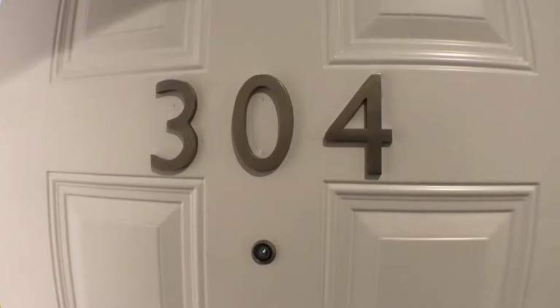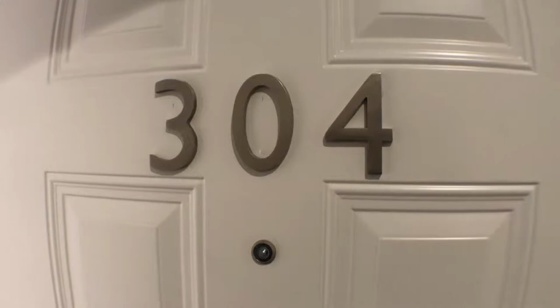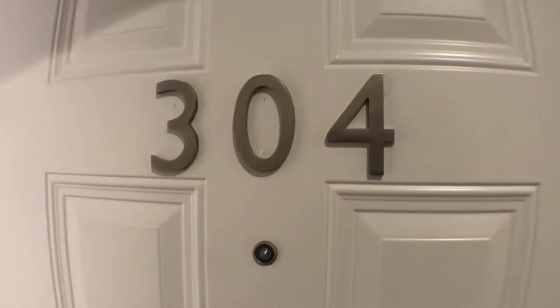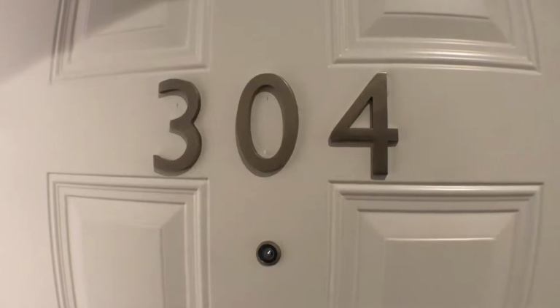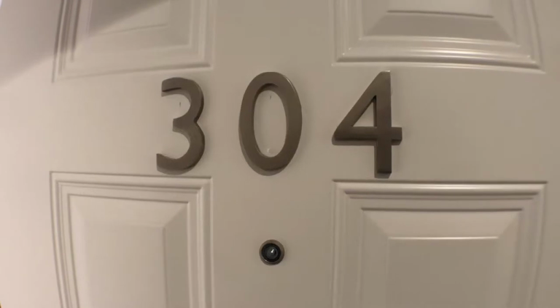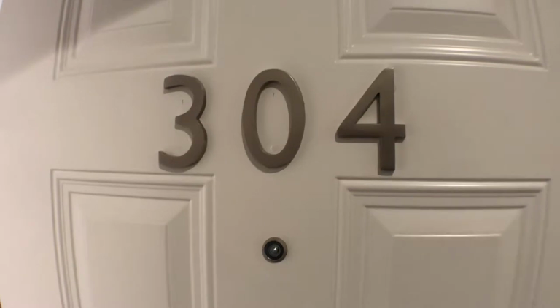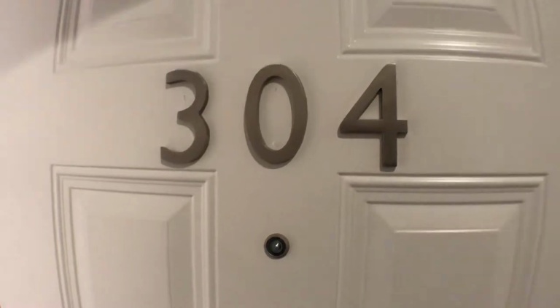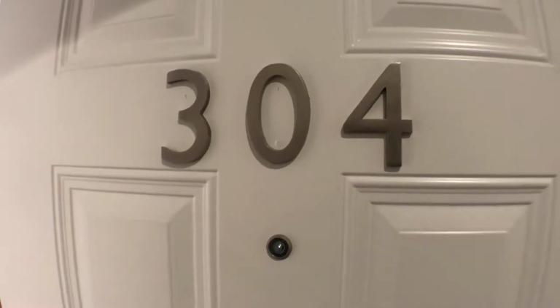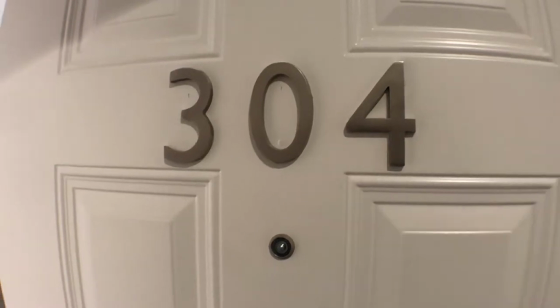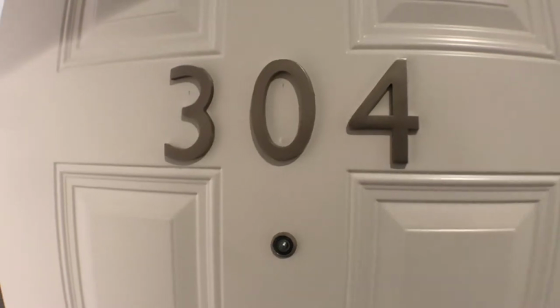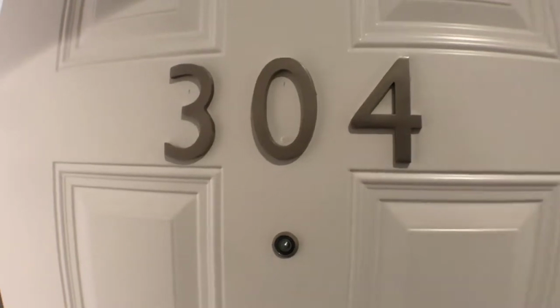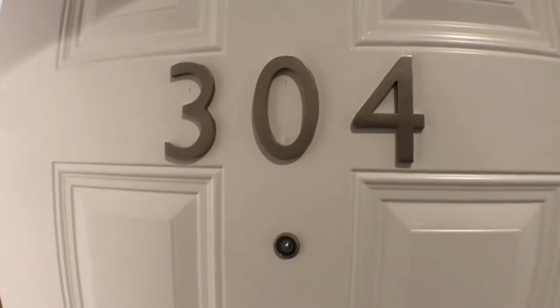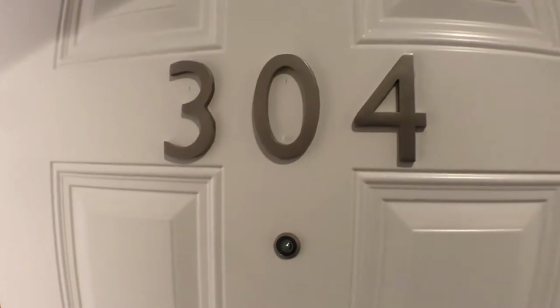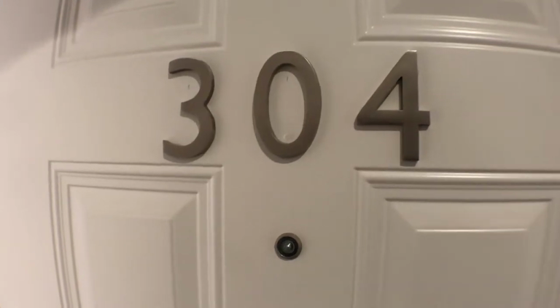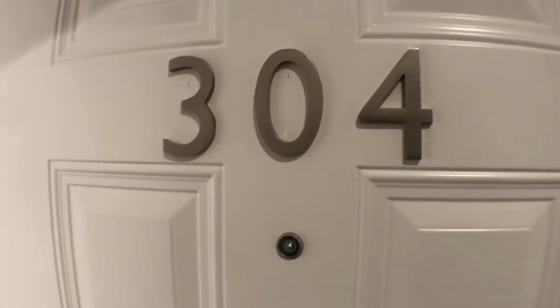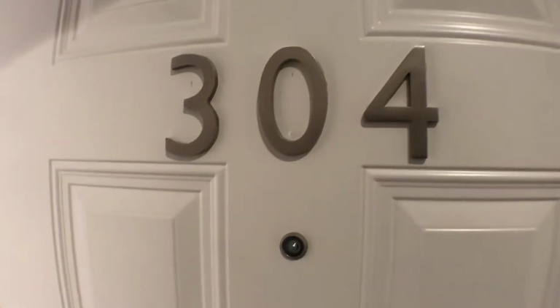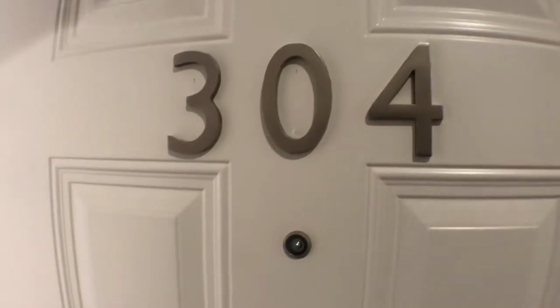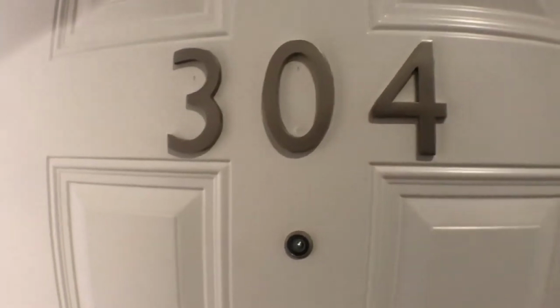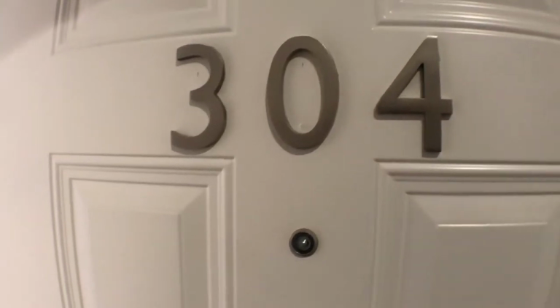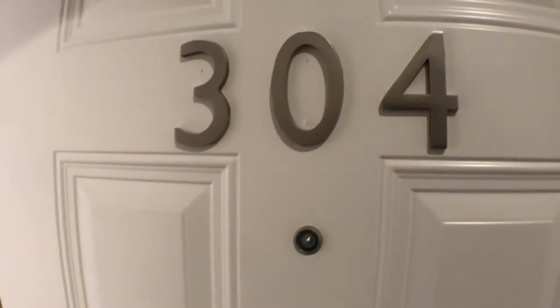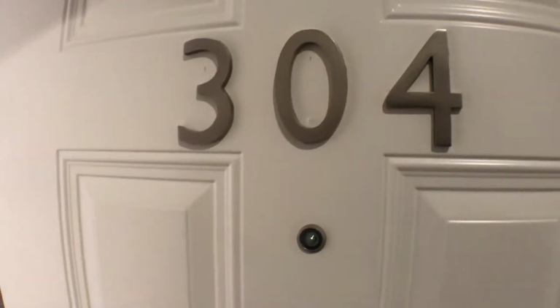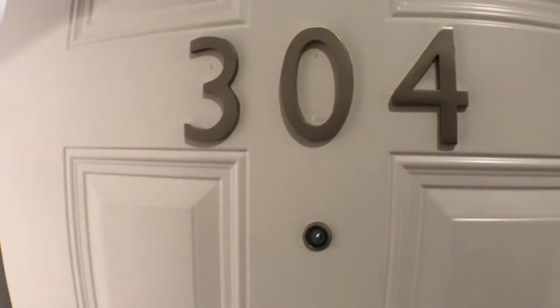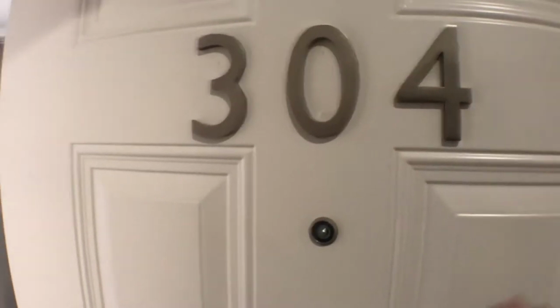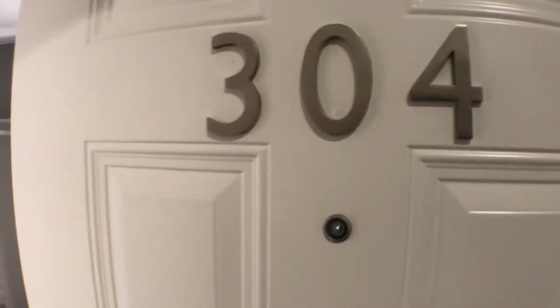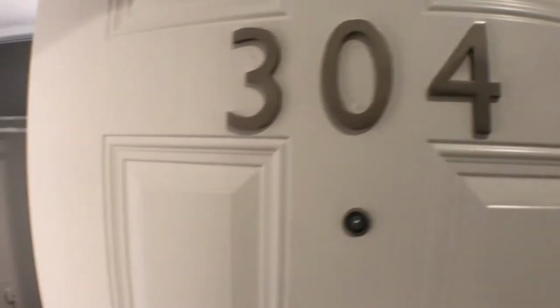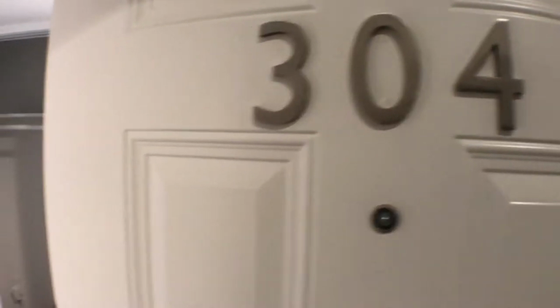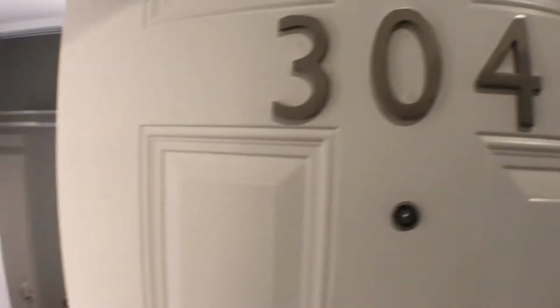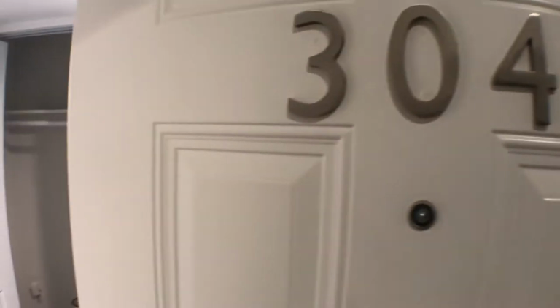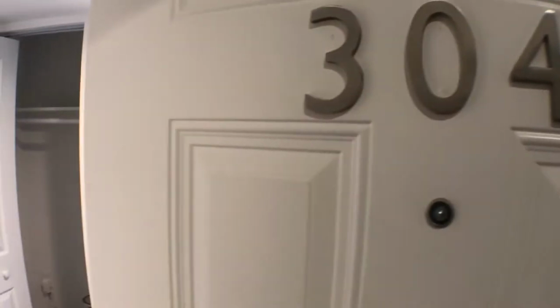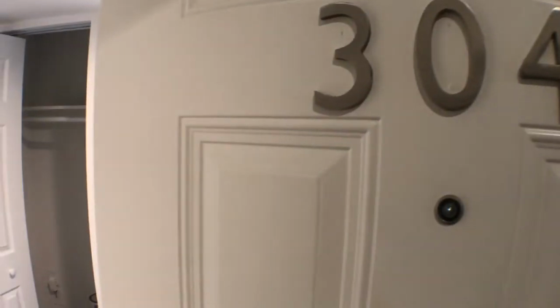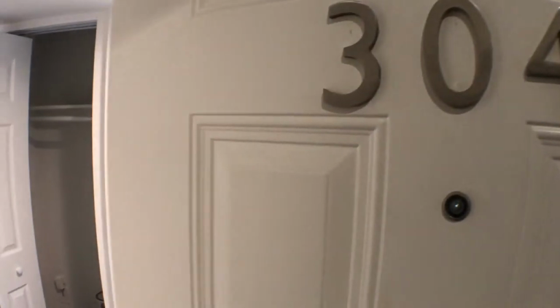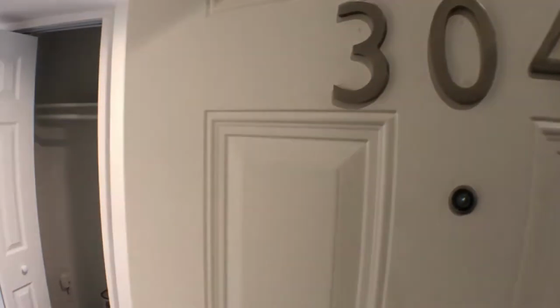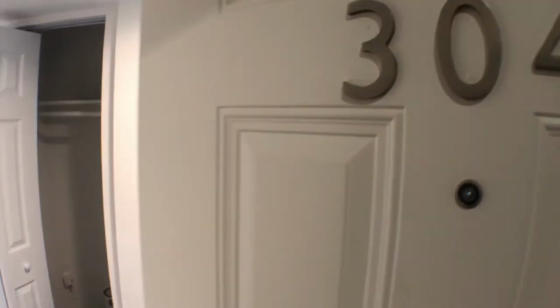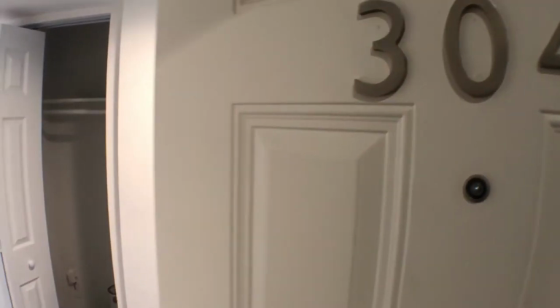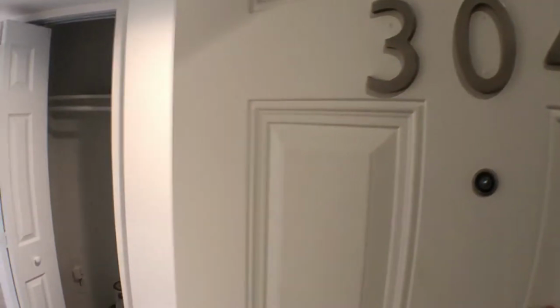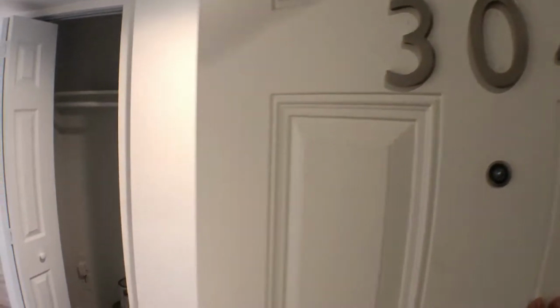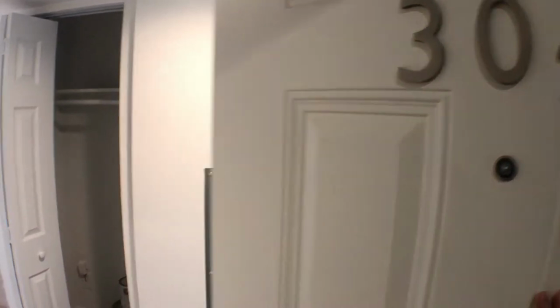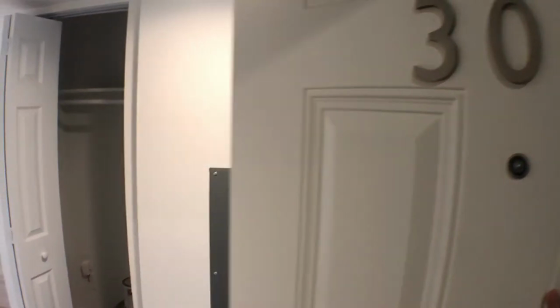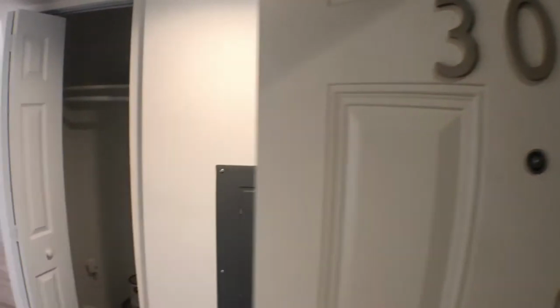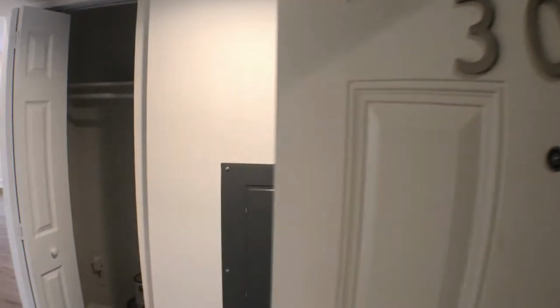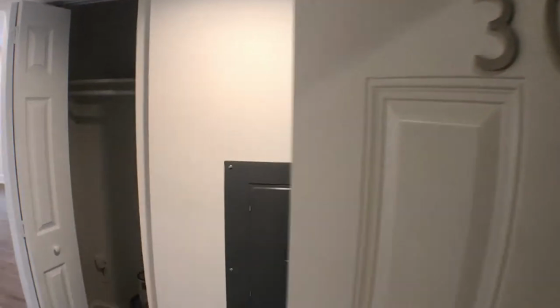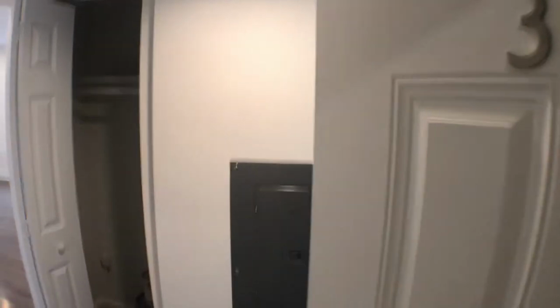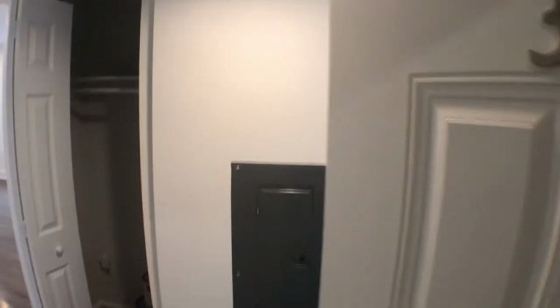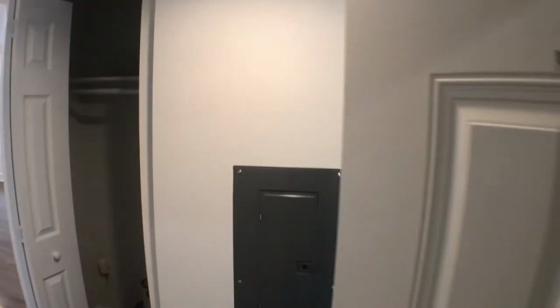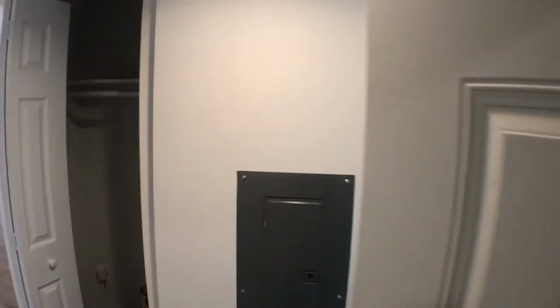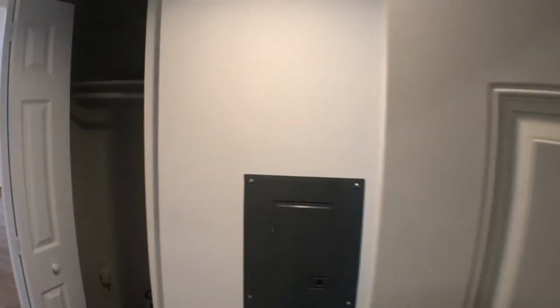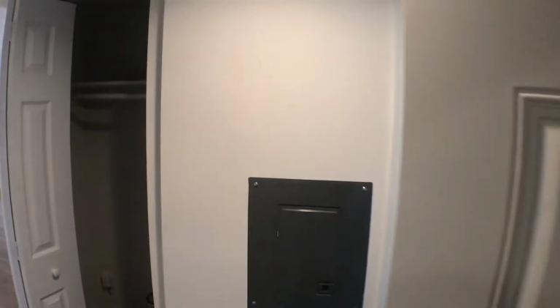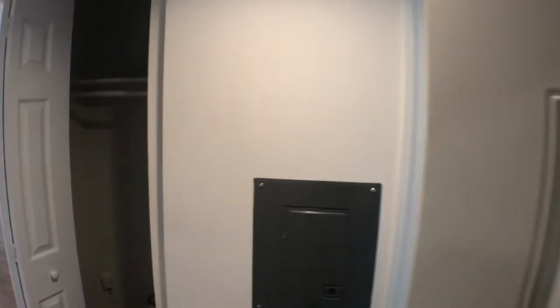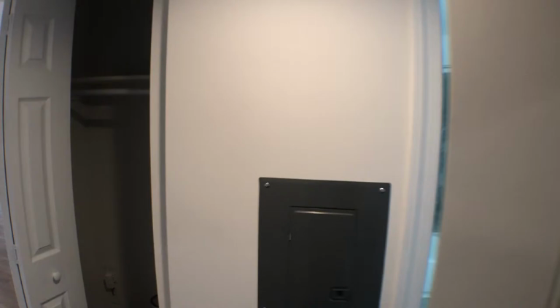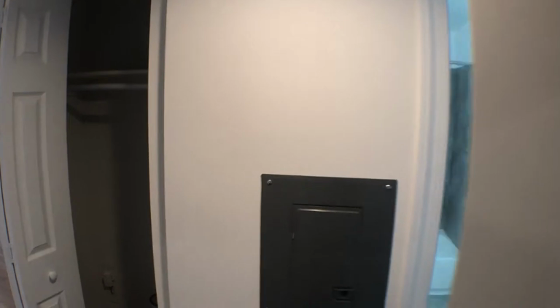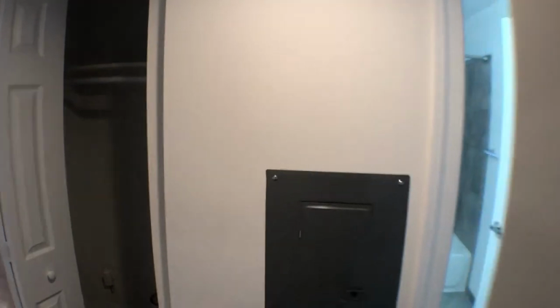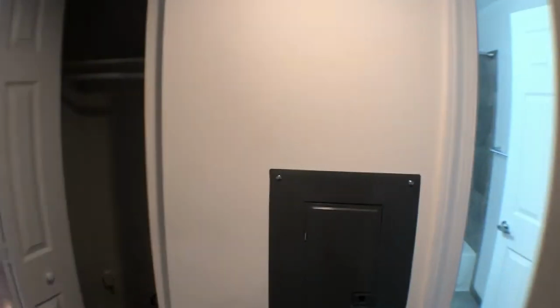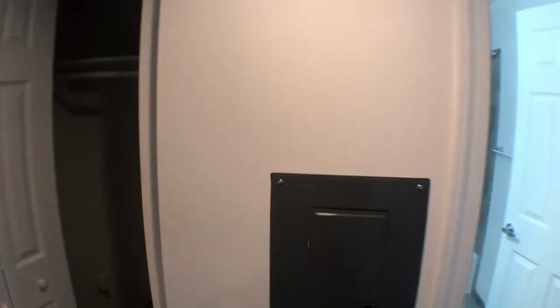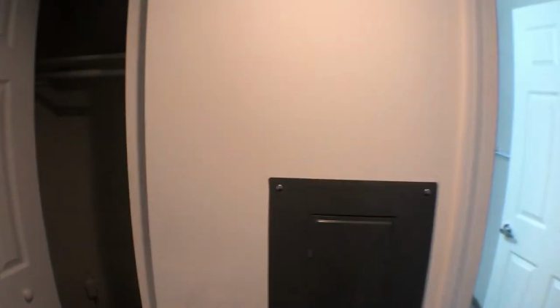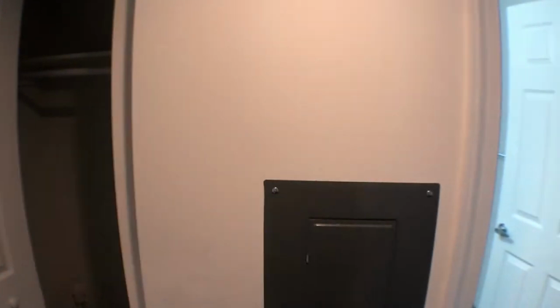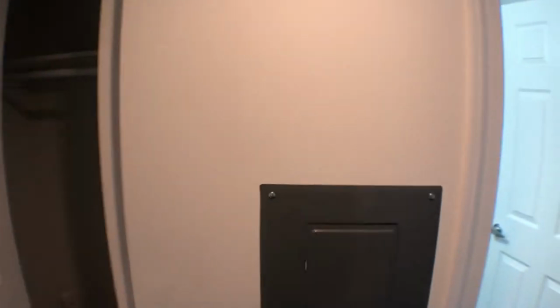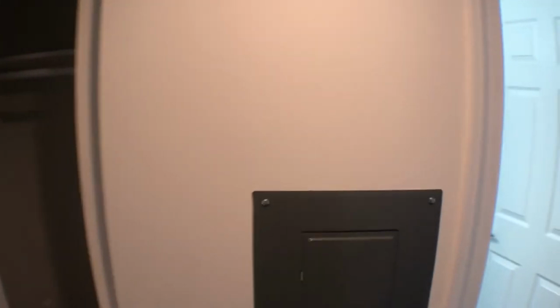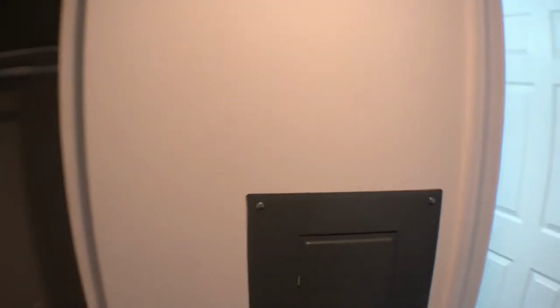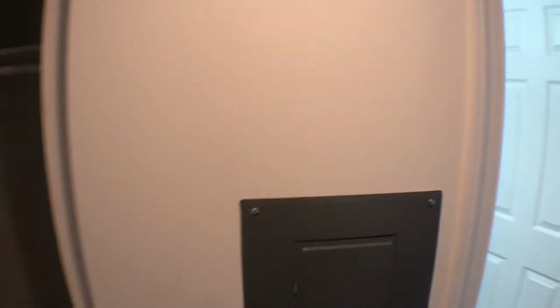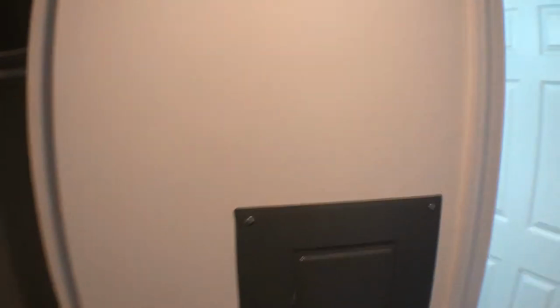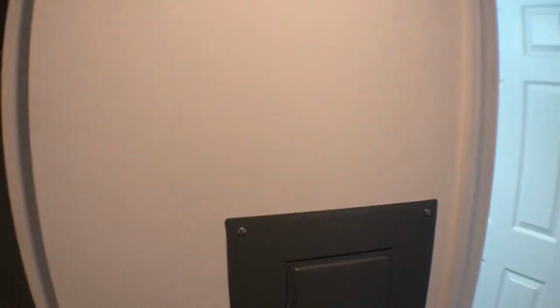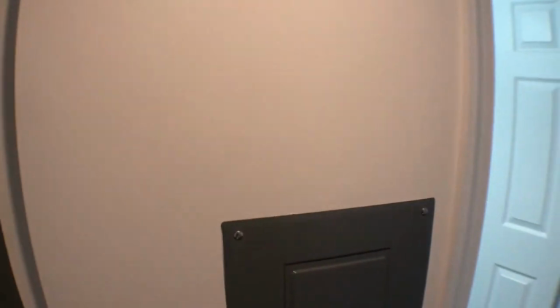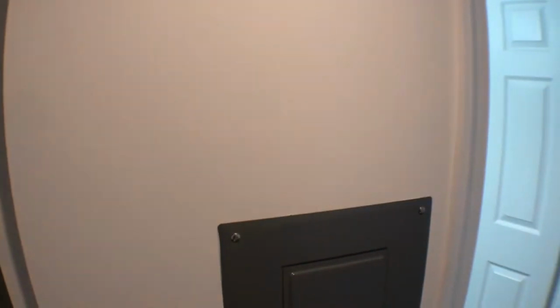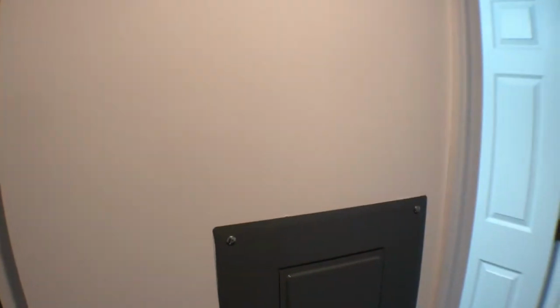Welcome to 1201 Q Street Northwest, Unit 304. This is the video walkthrough of the unit.